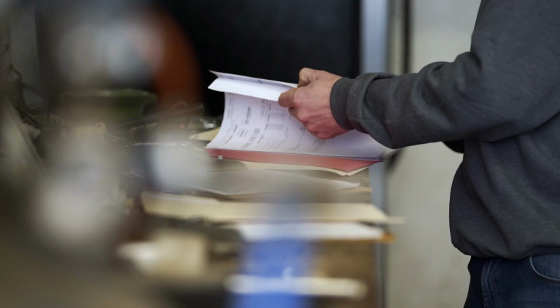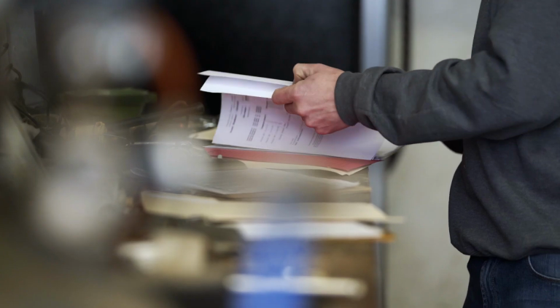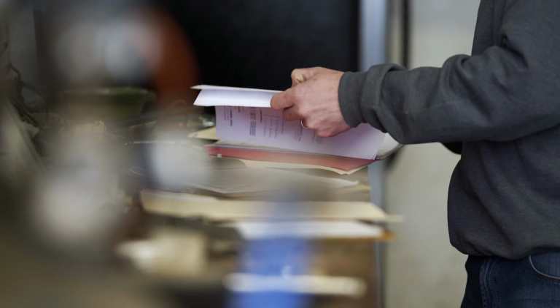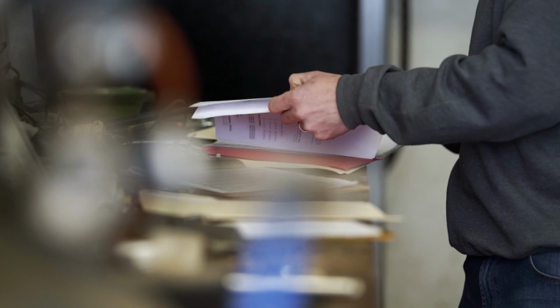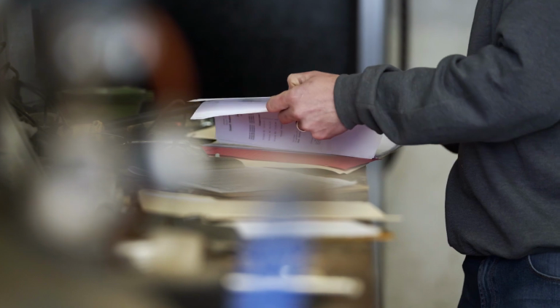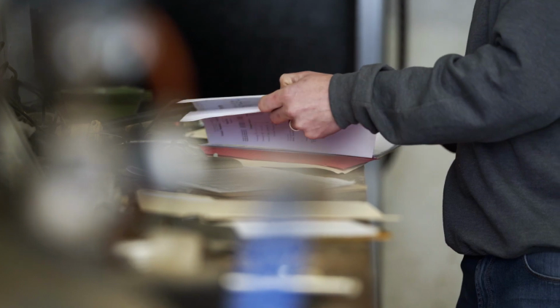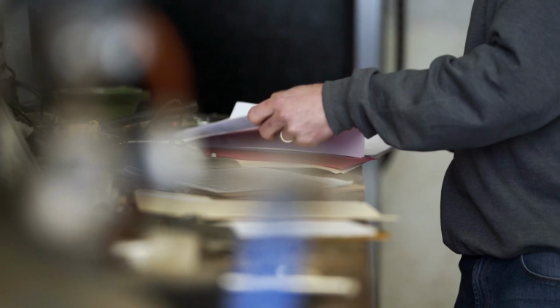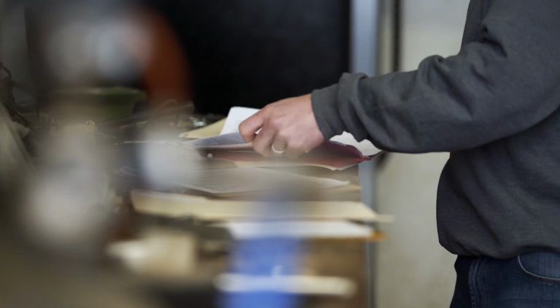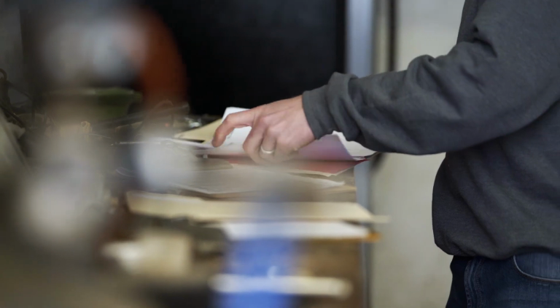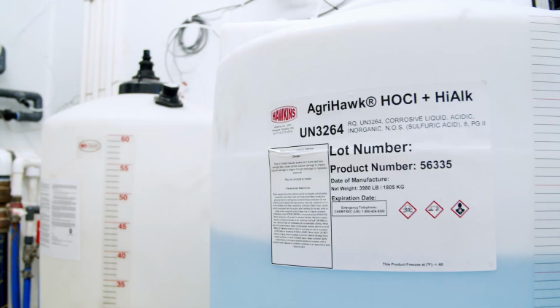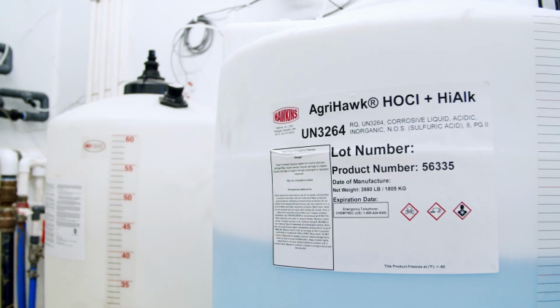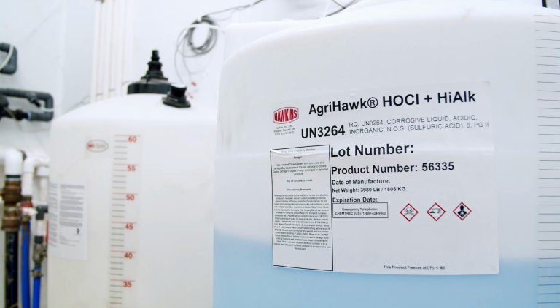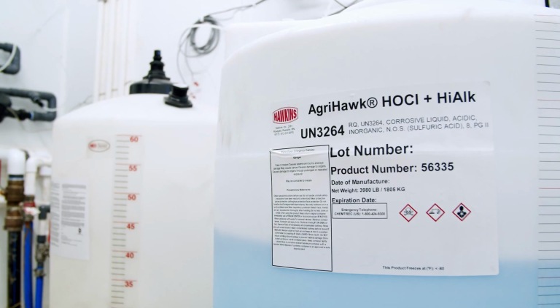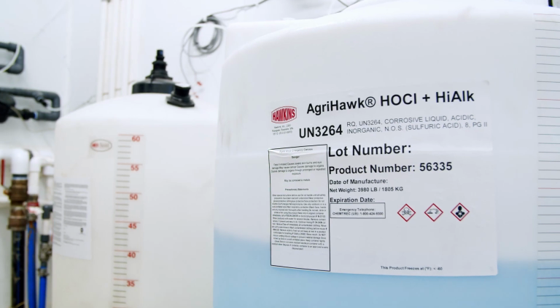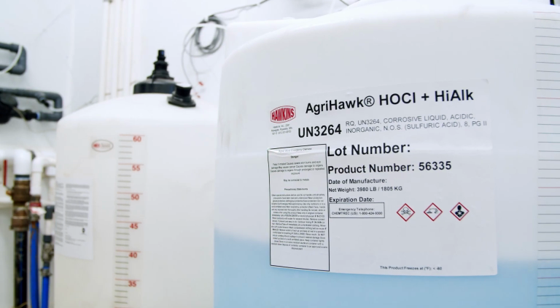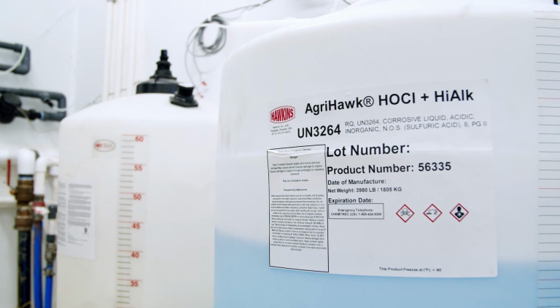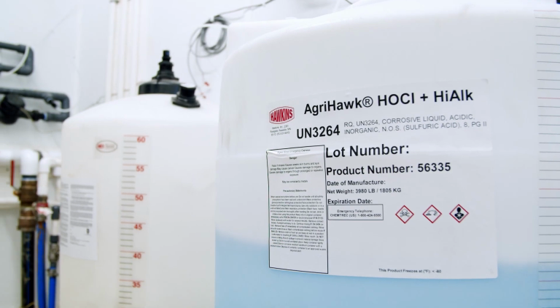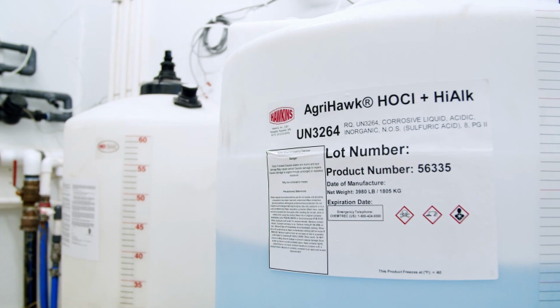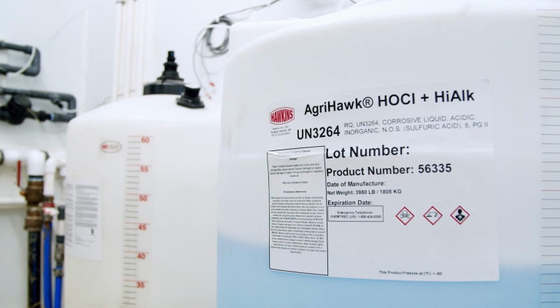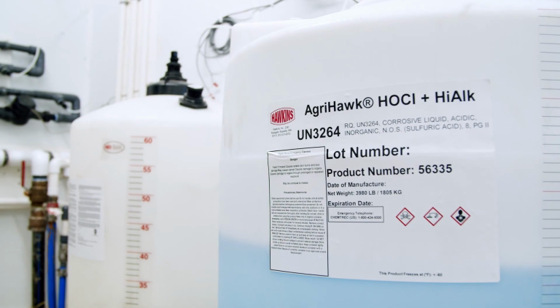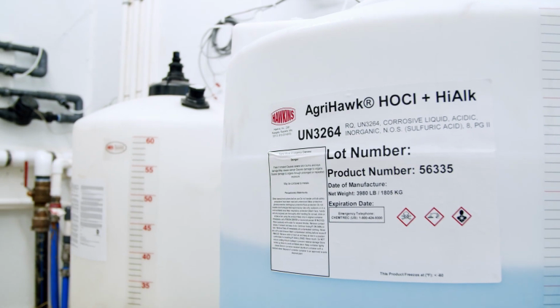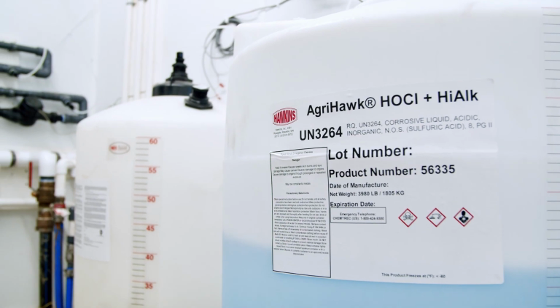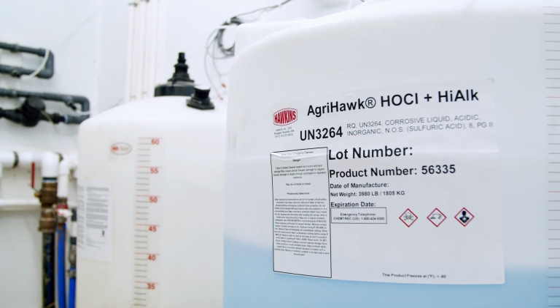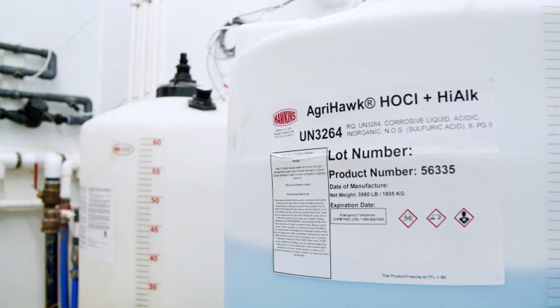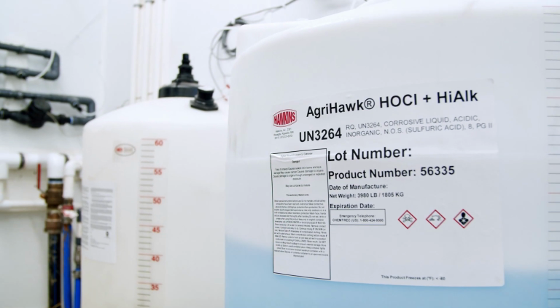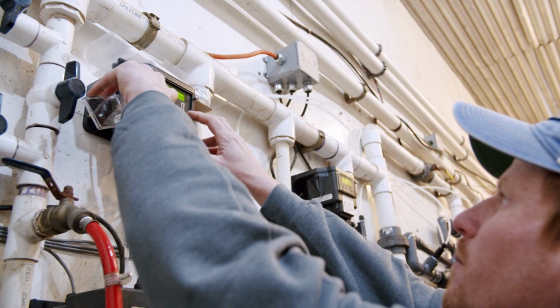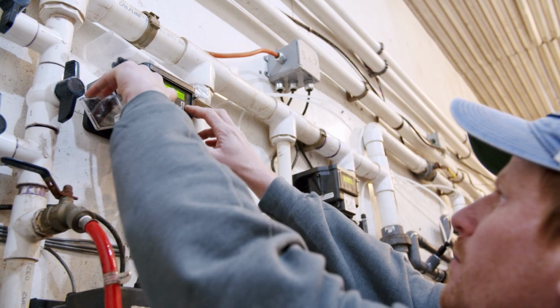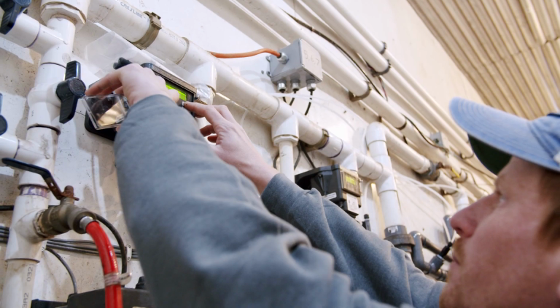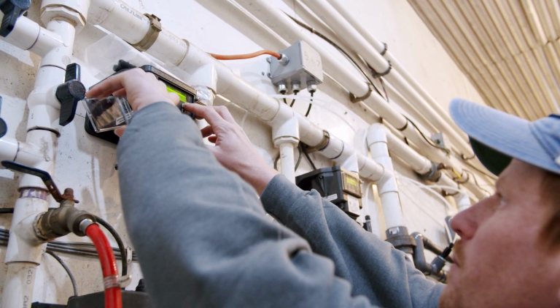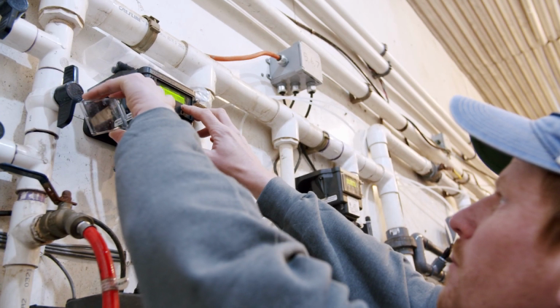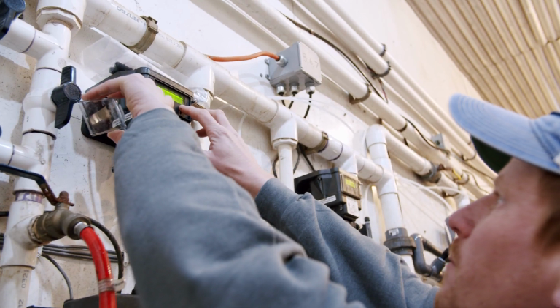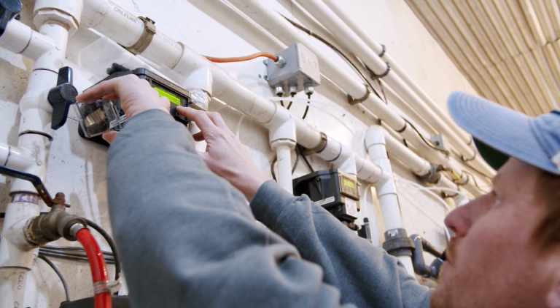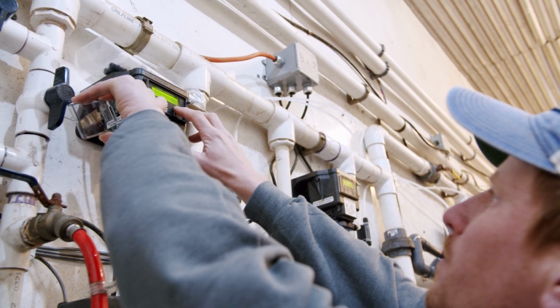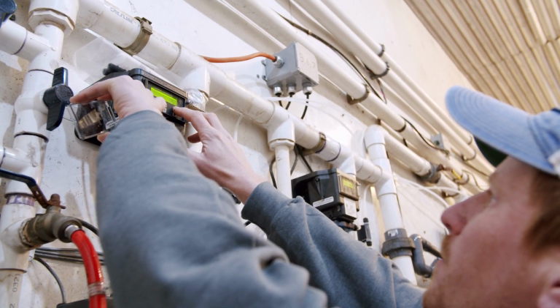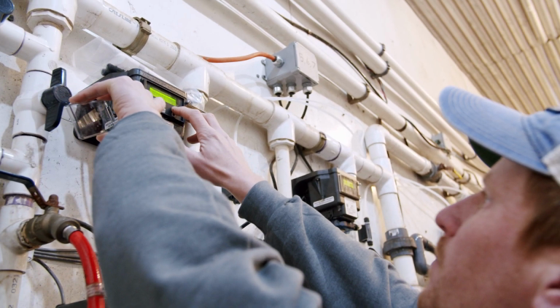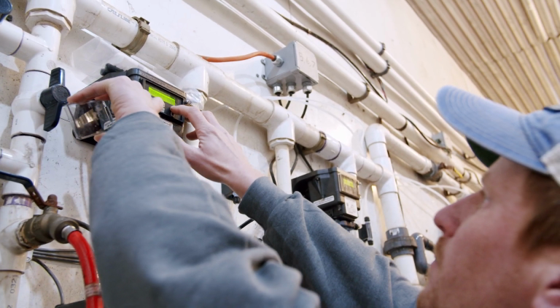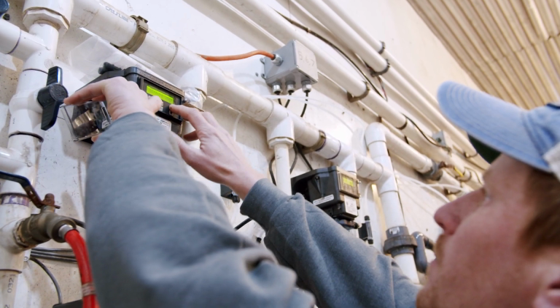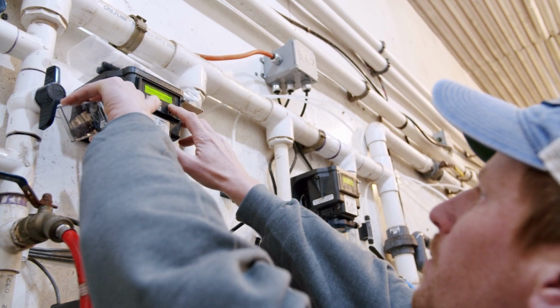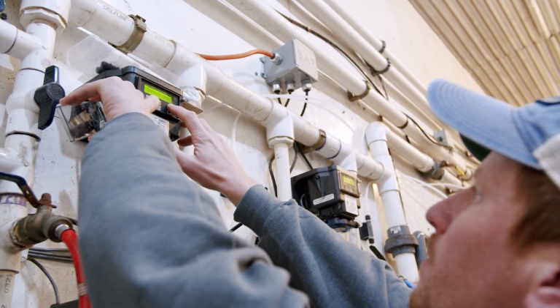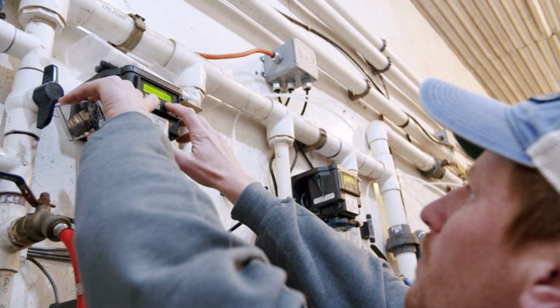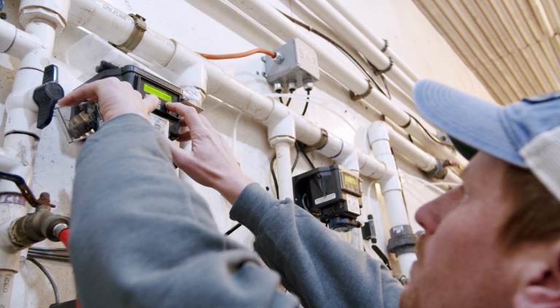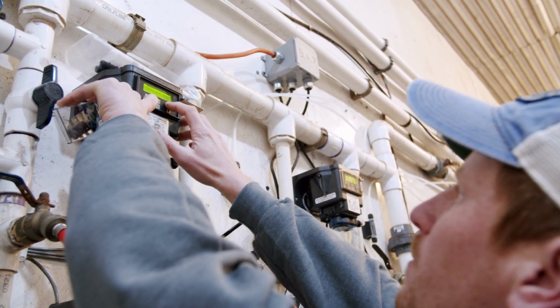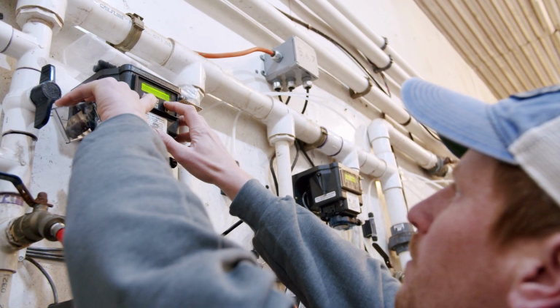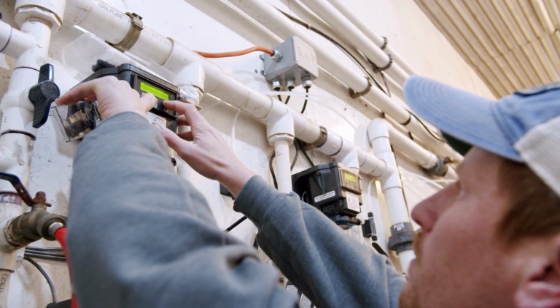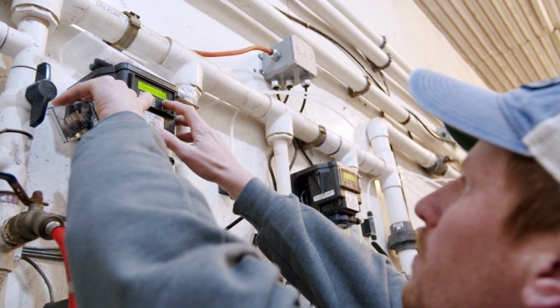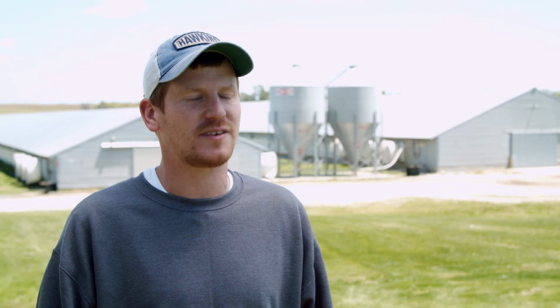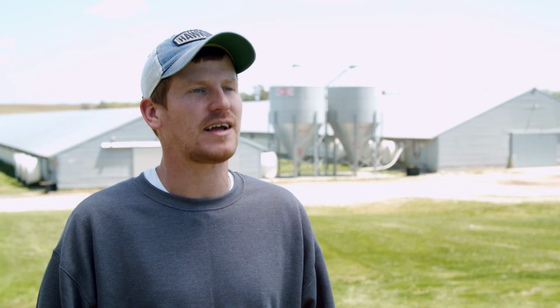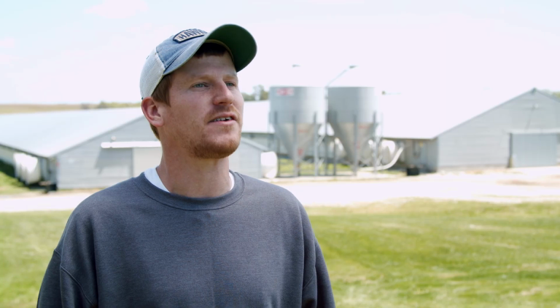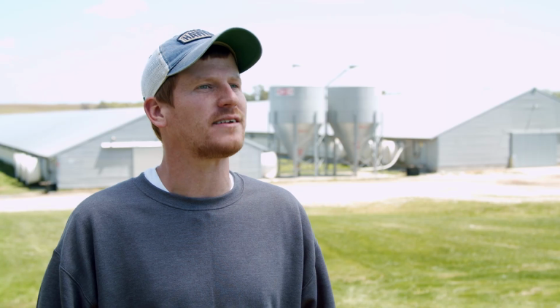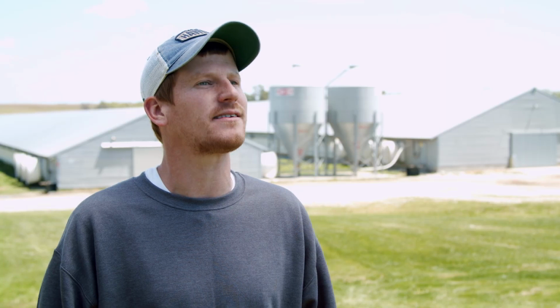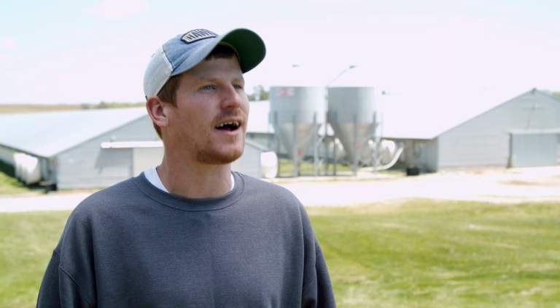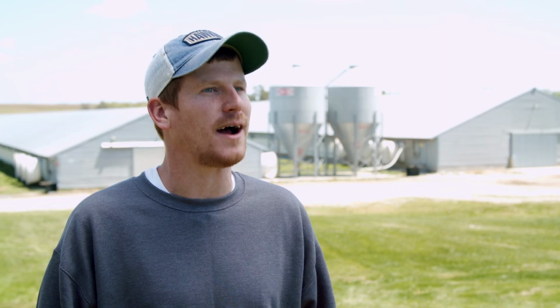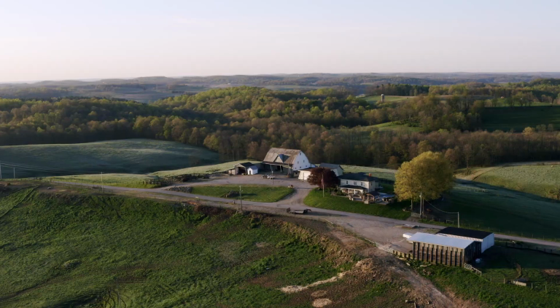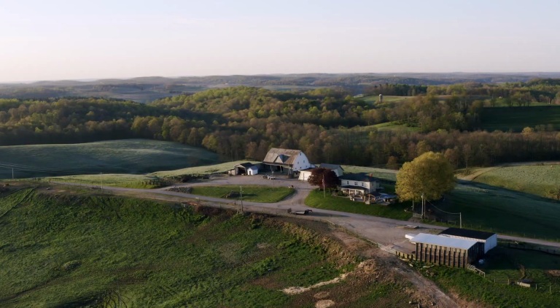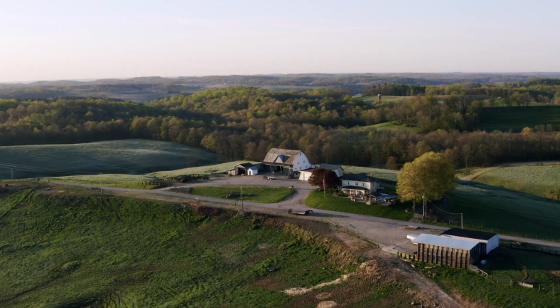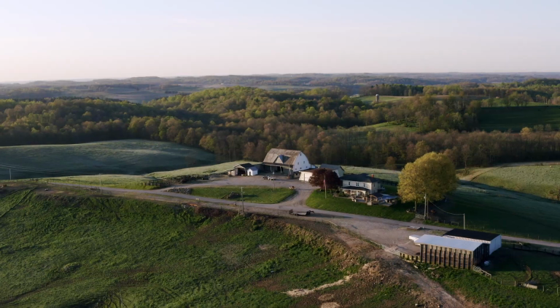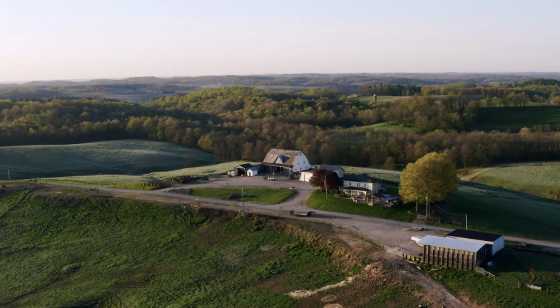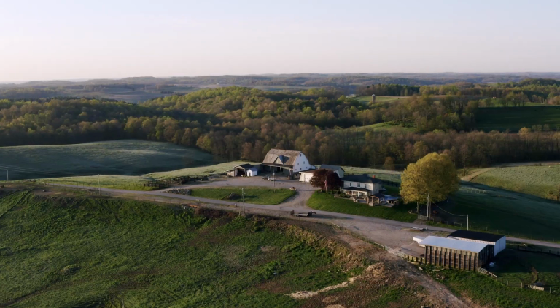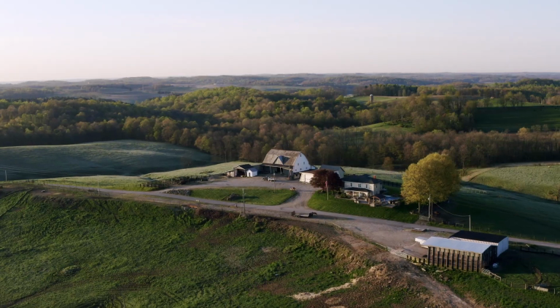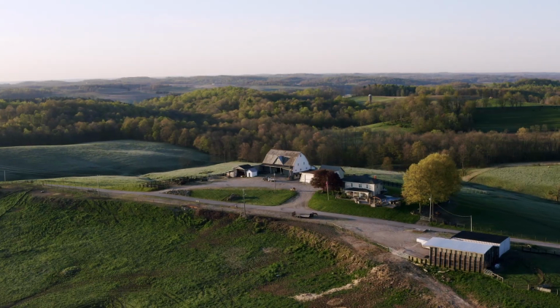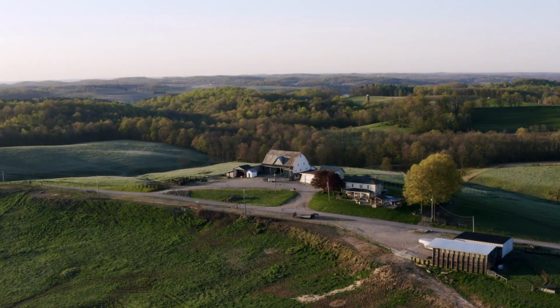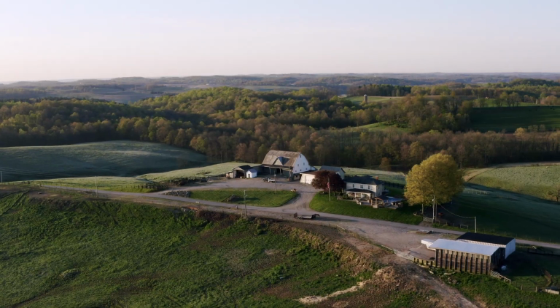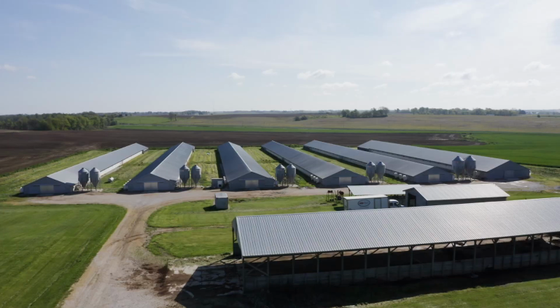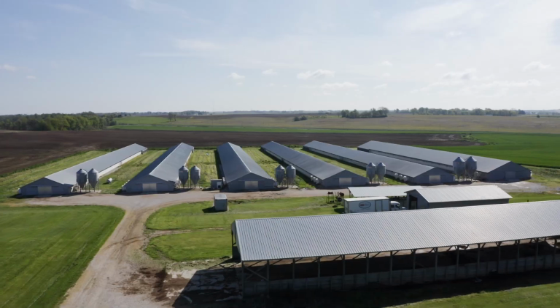What we've got here is mini bulk tanks and a rapid mix system. It's user-friendly, saving us time.